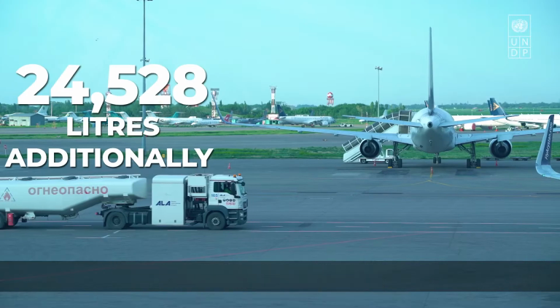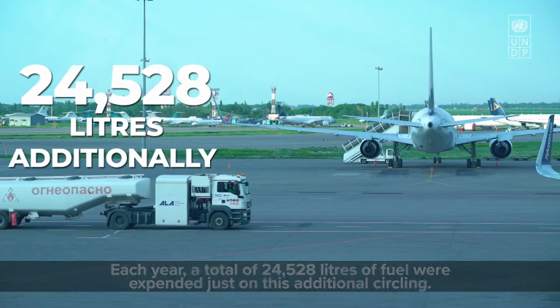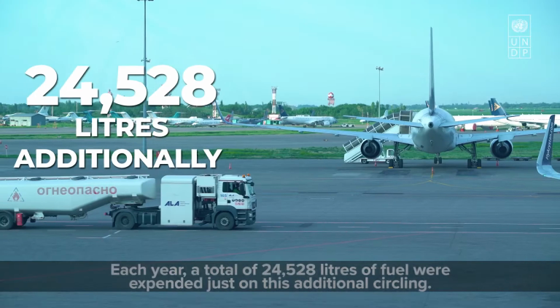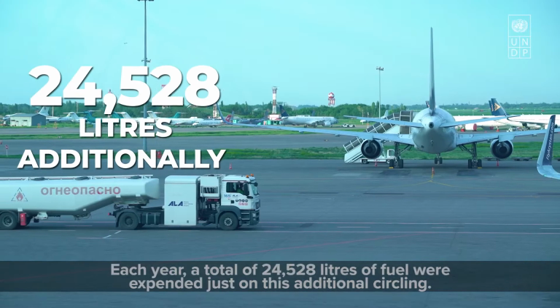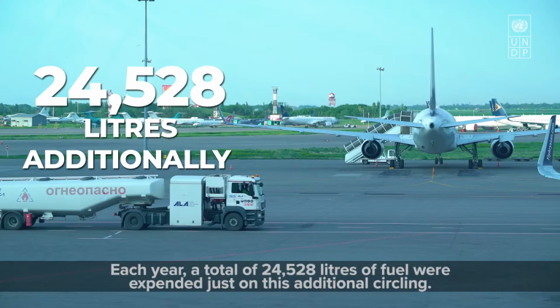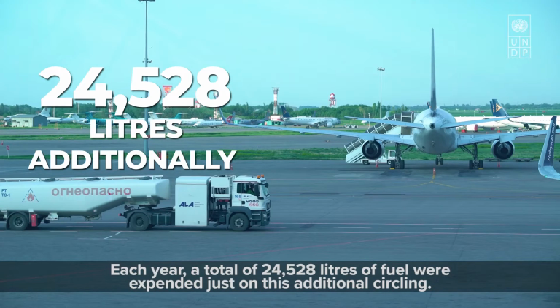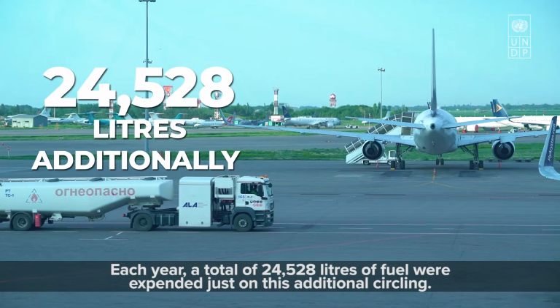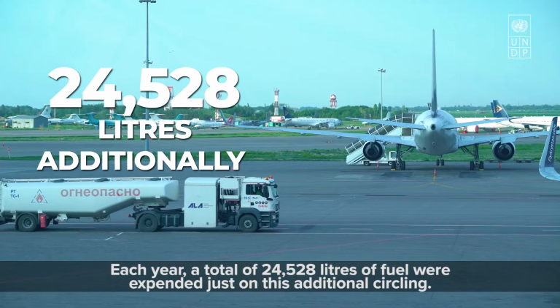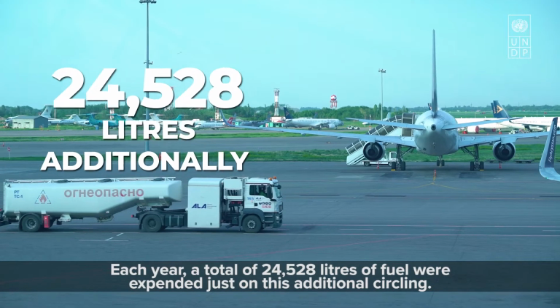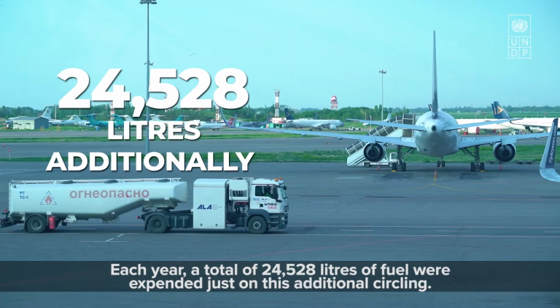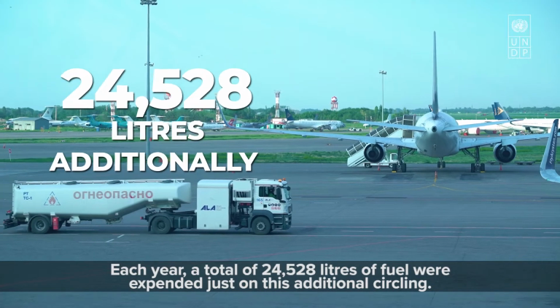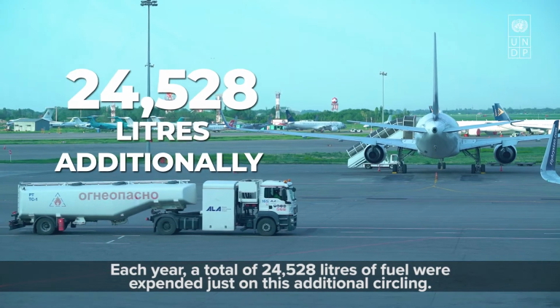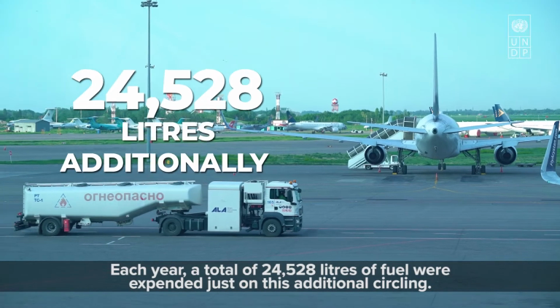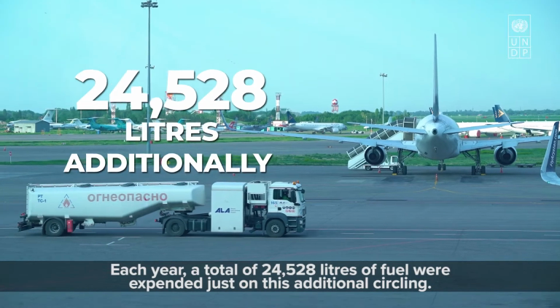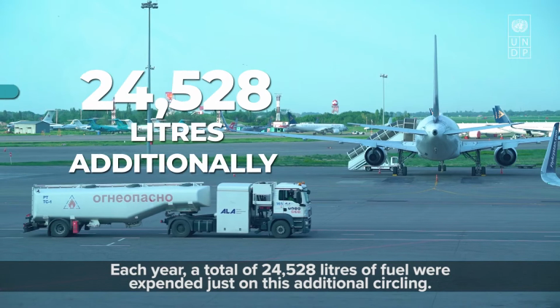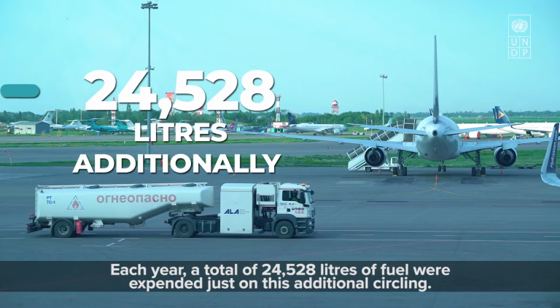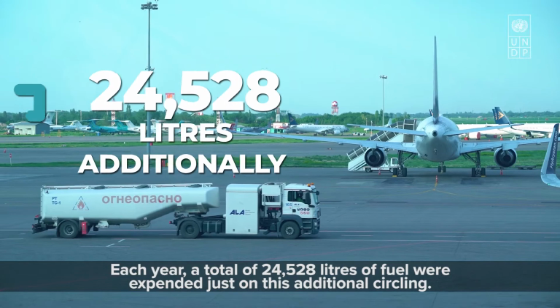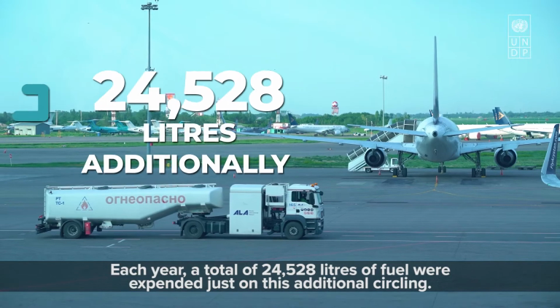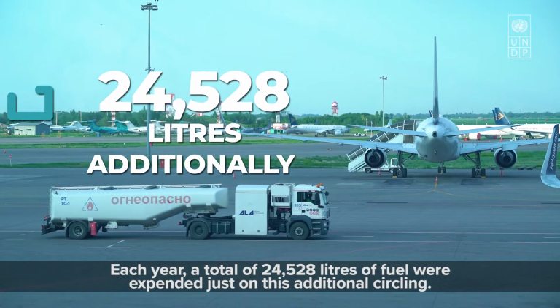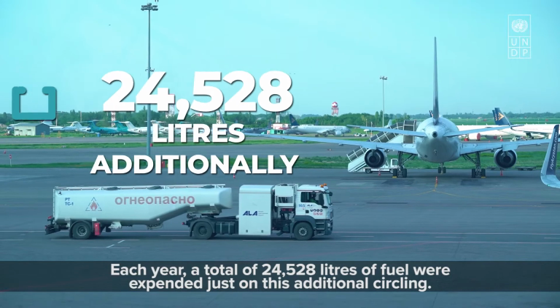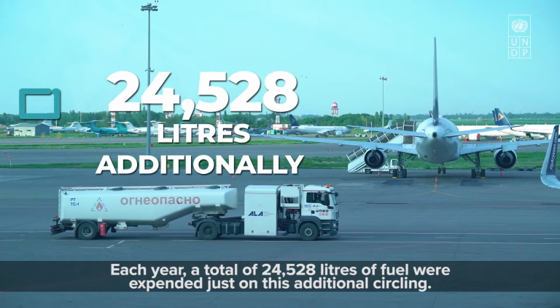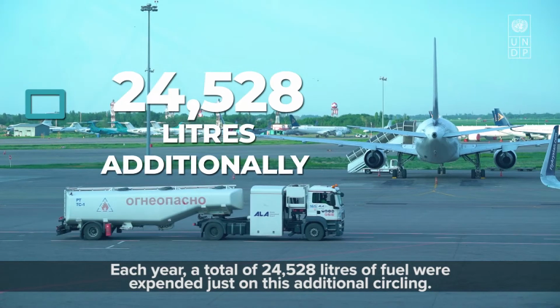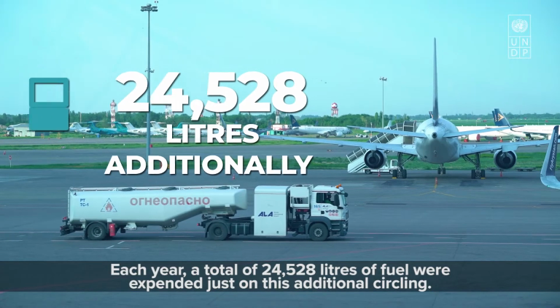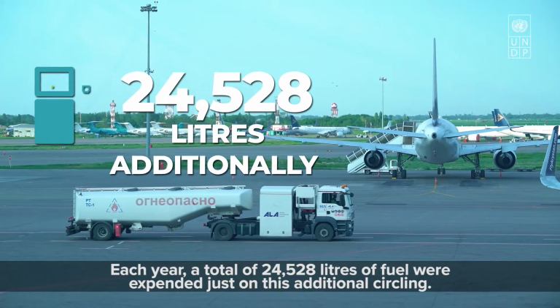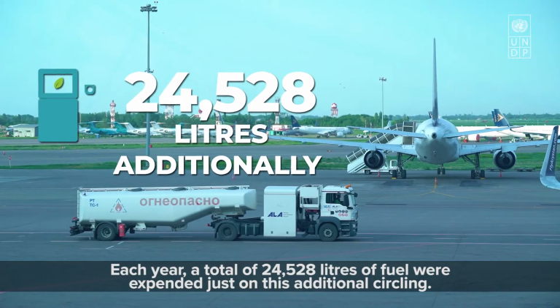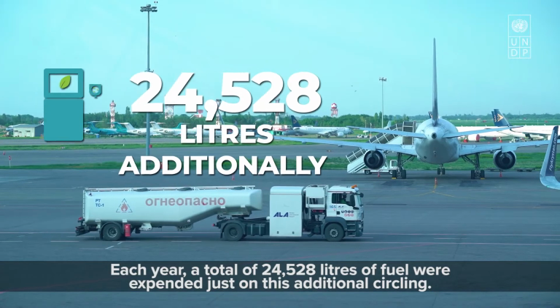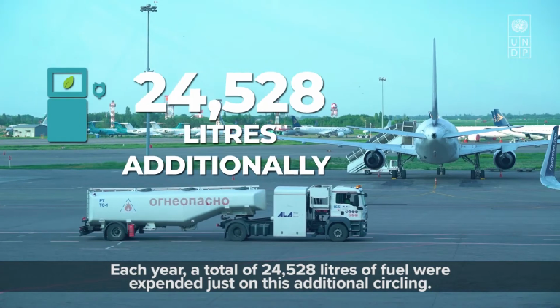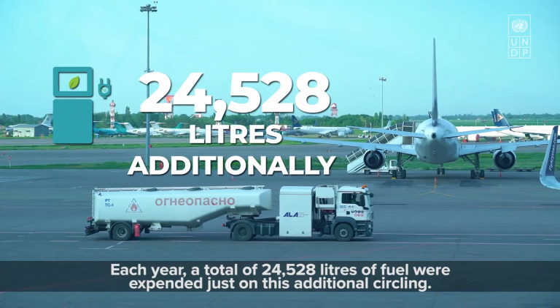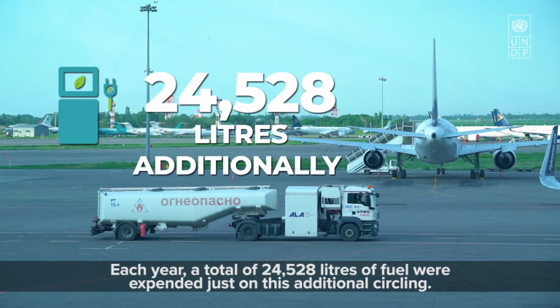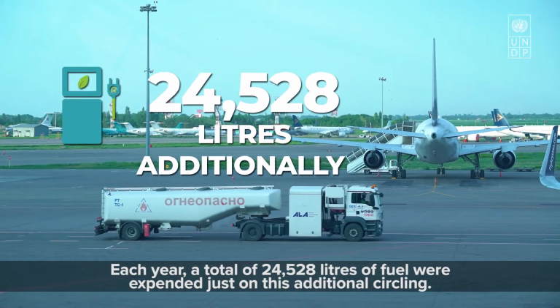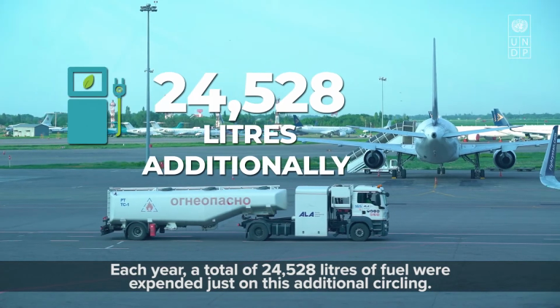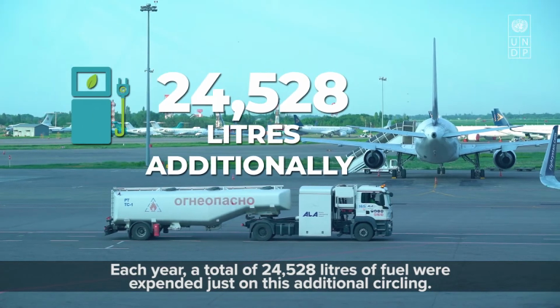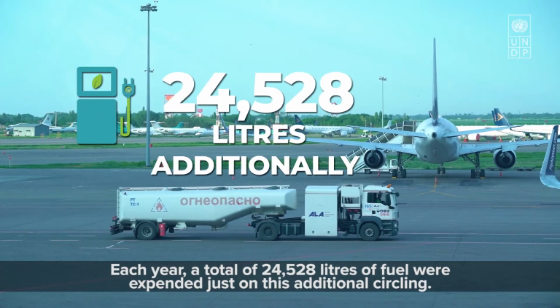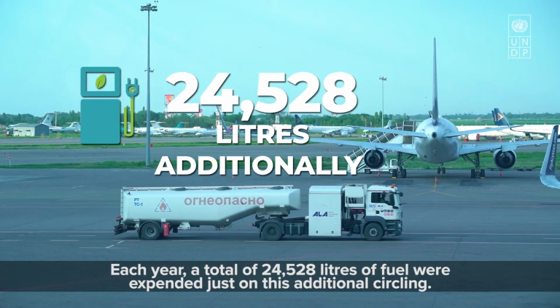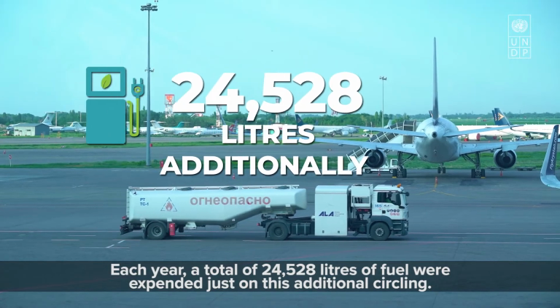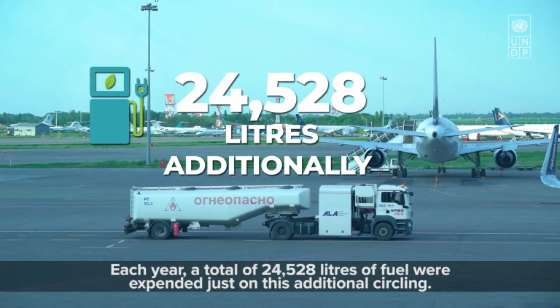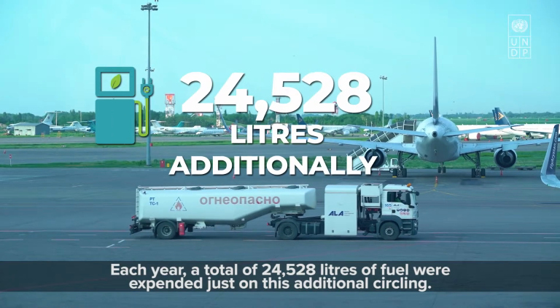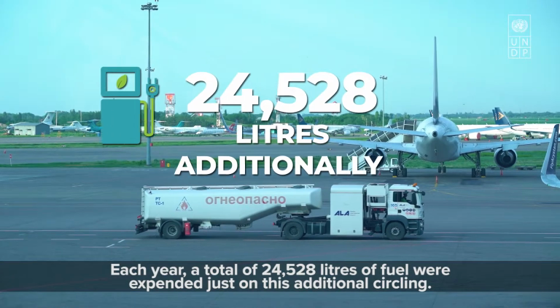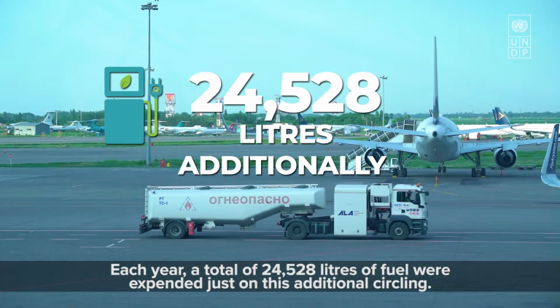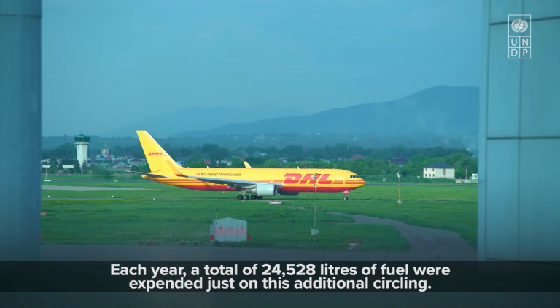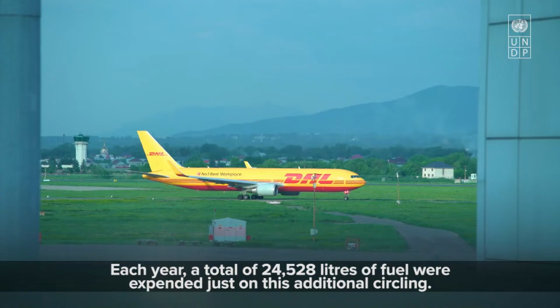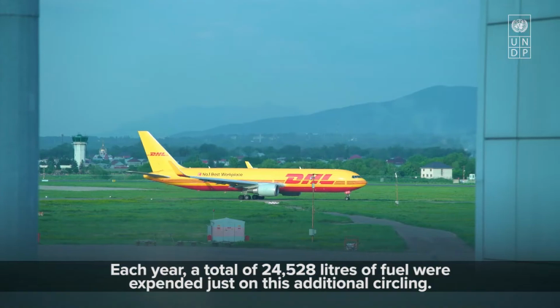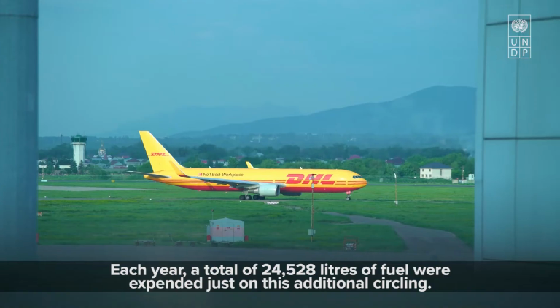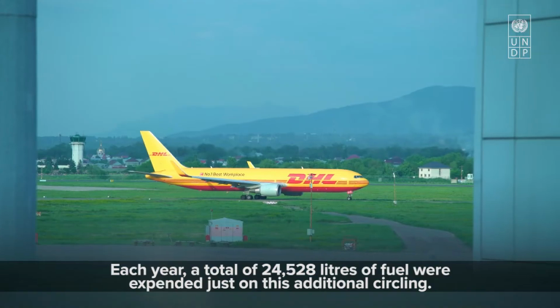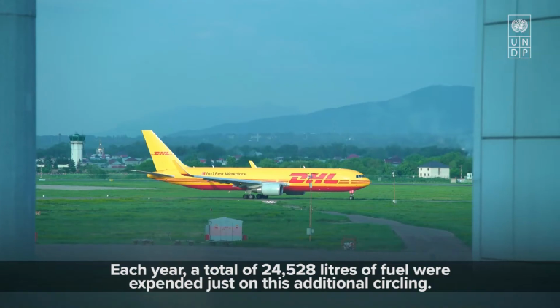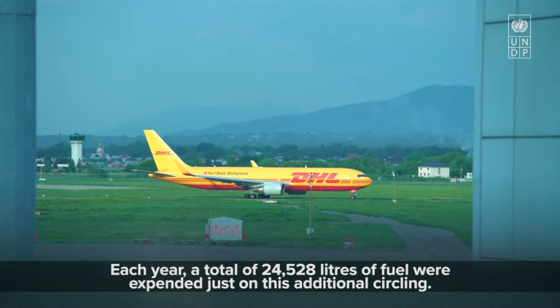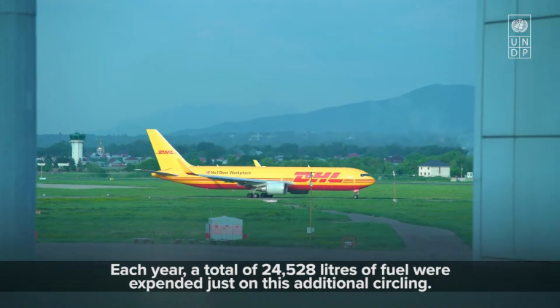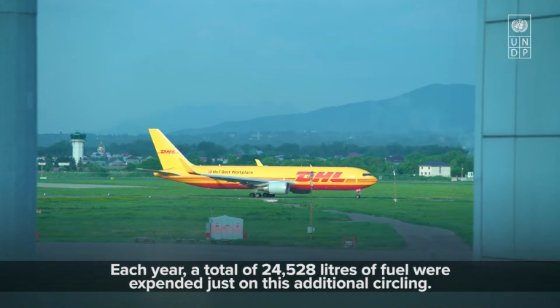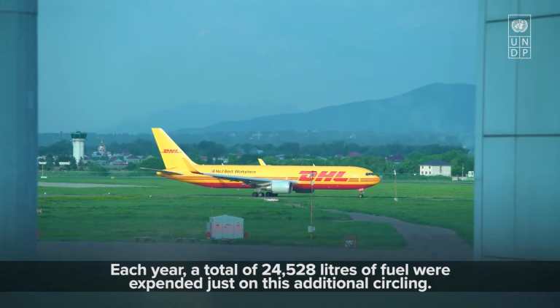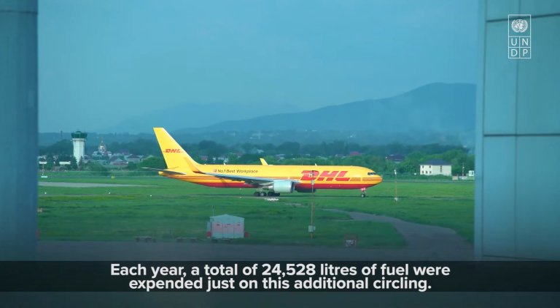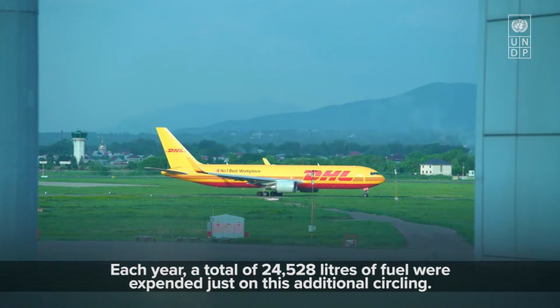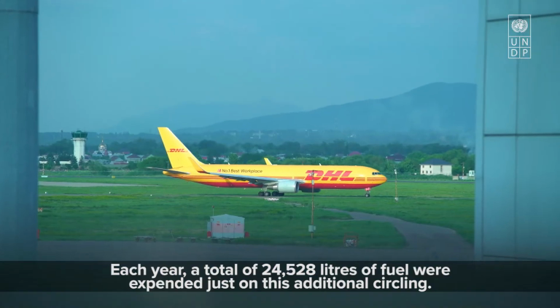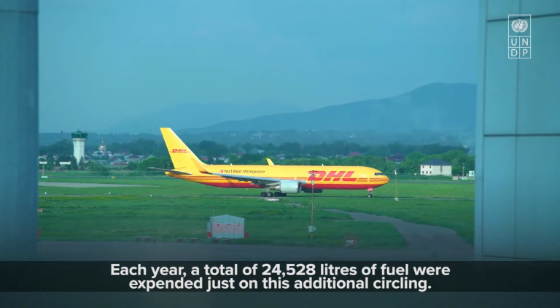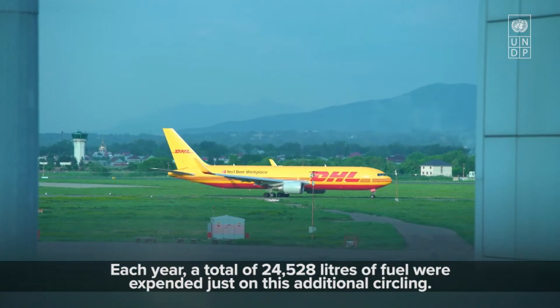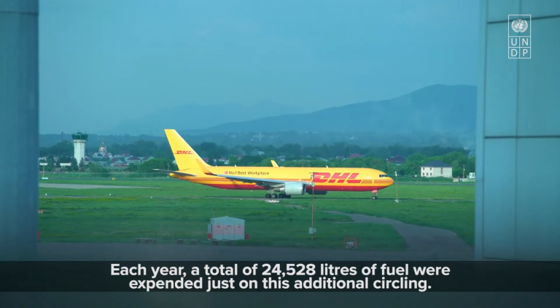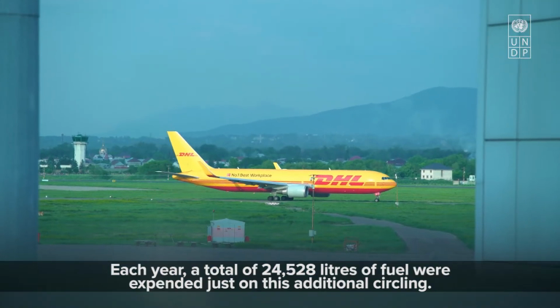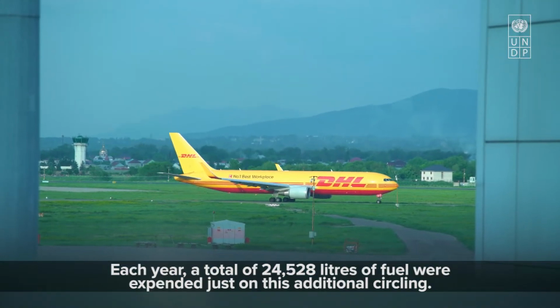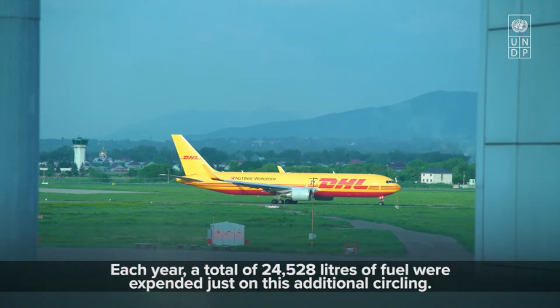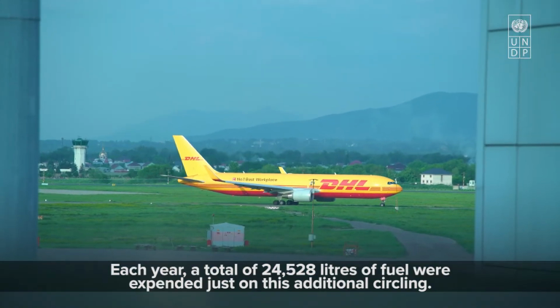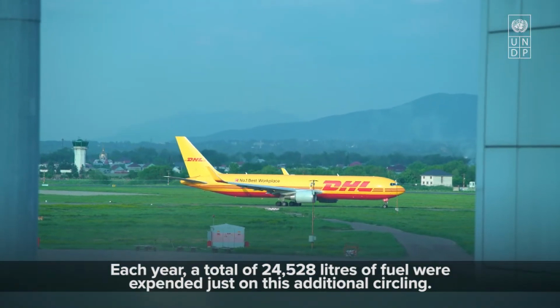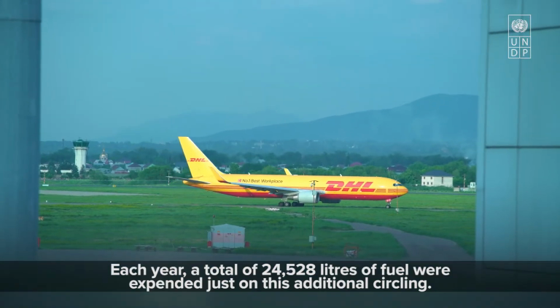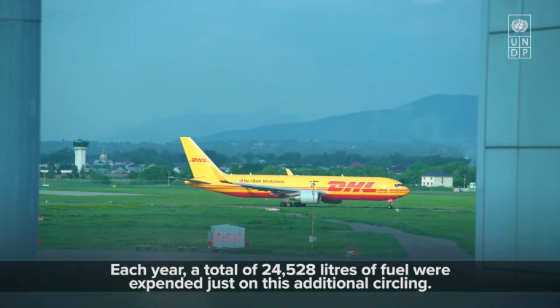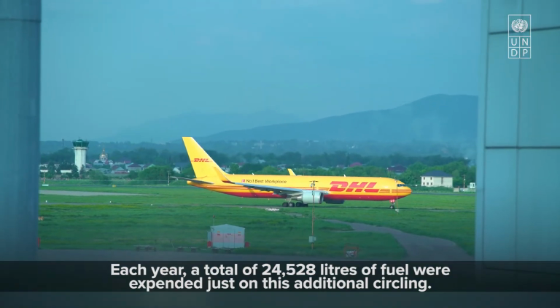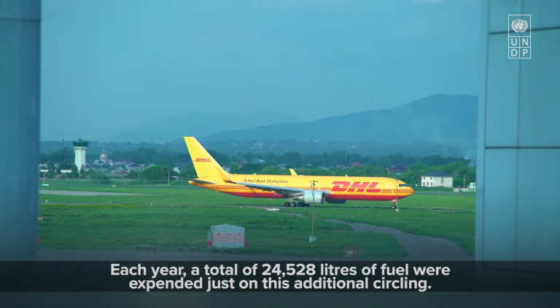Each year, a total of 24,500 liters of fuel were expended just on this additional circling.